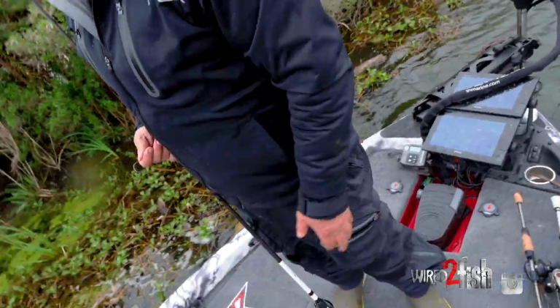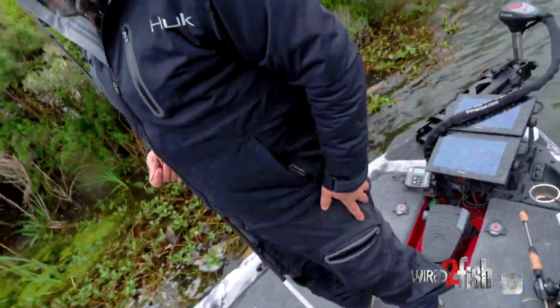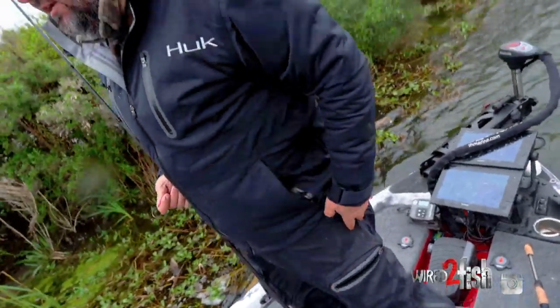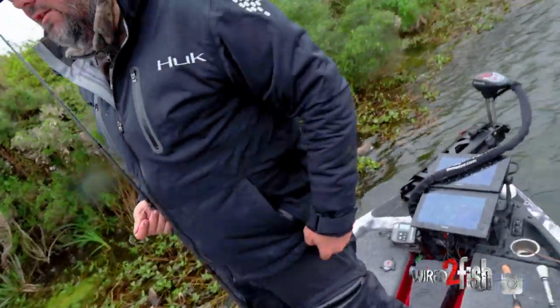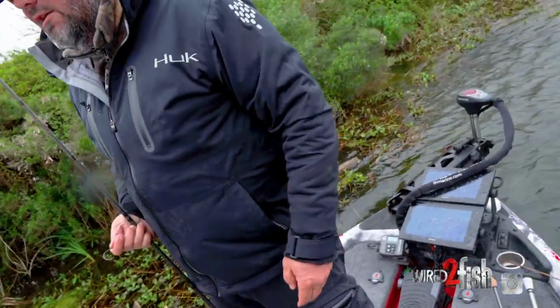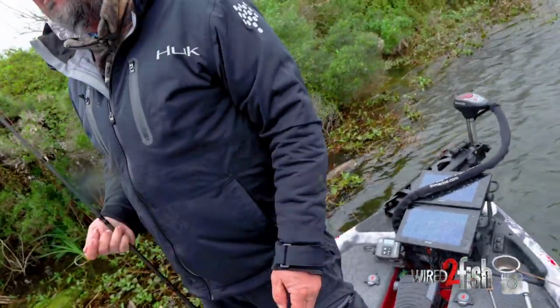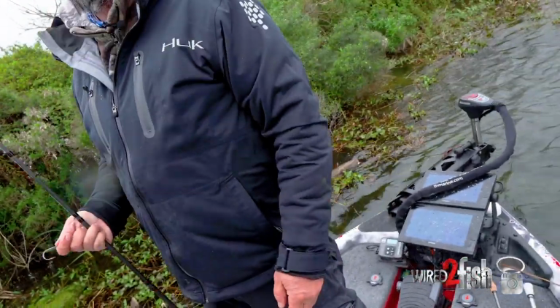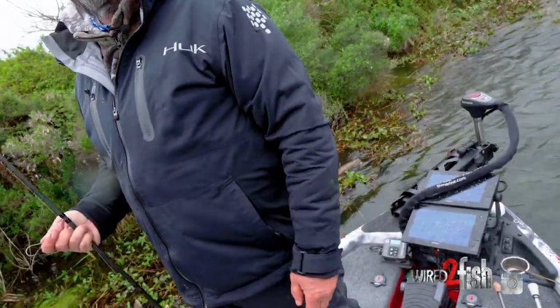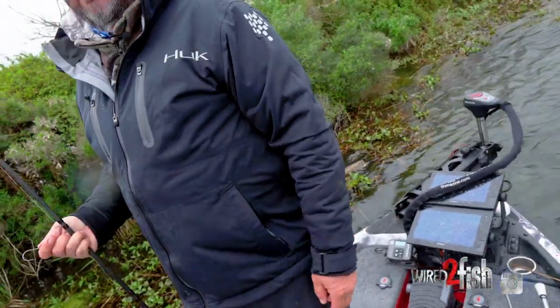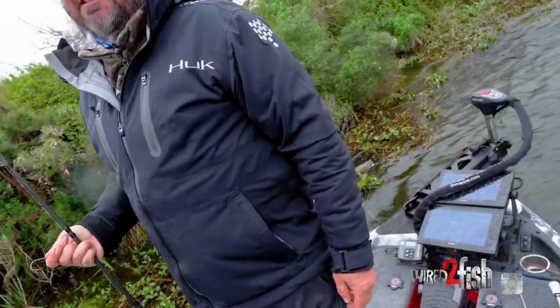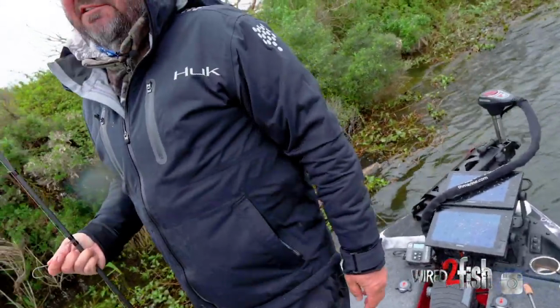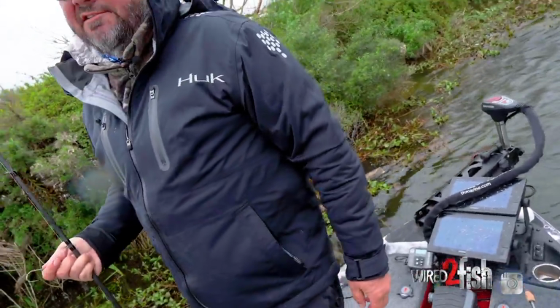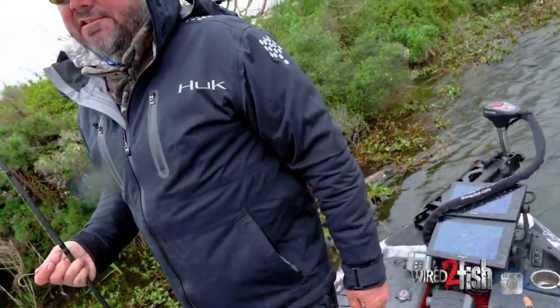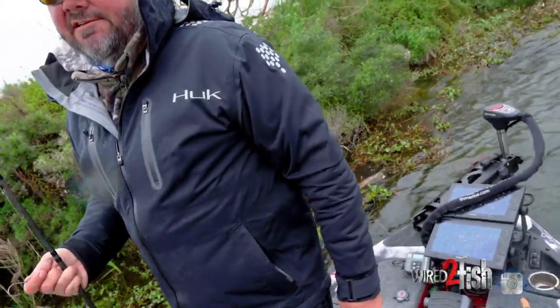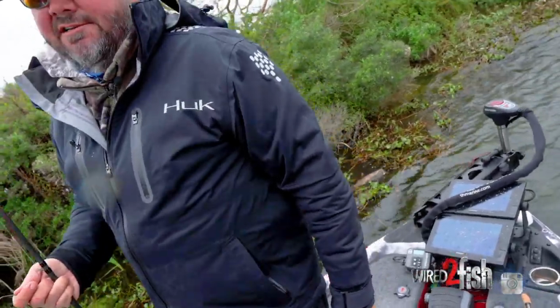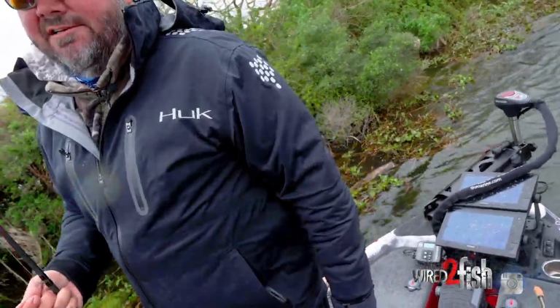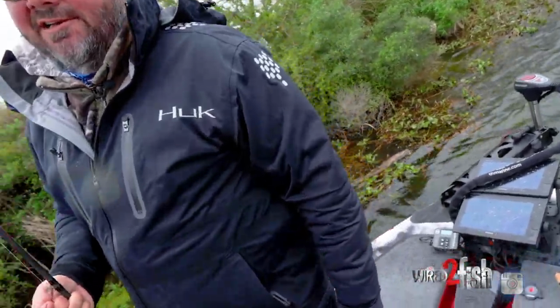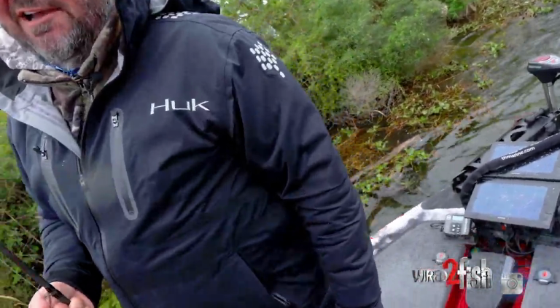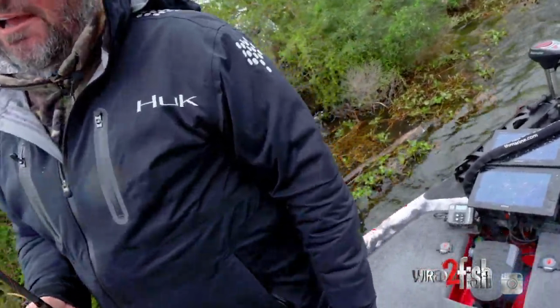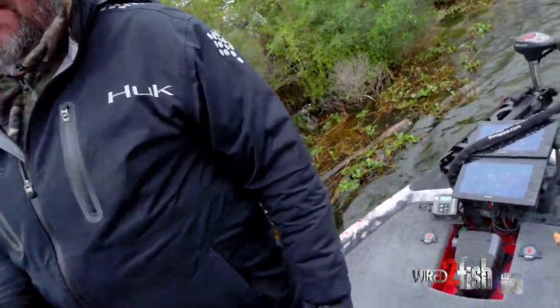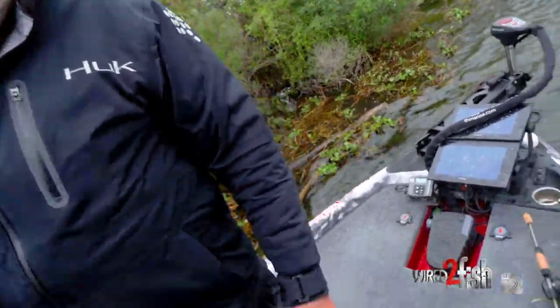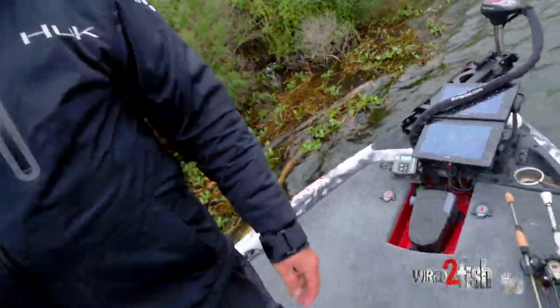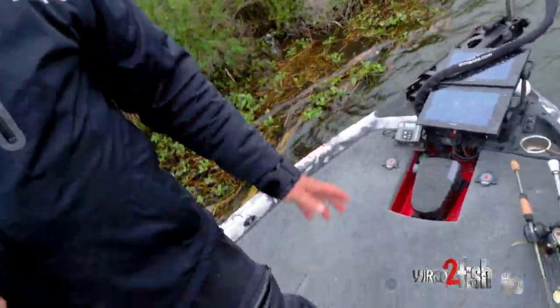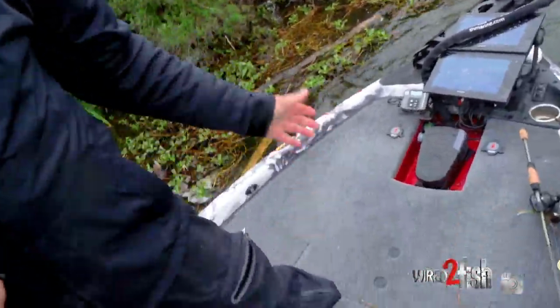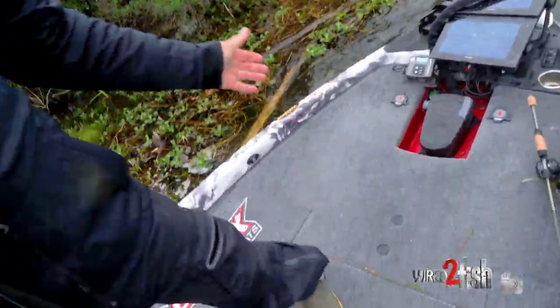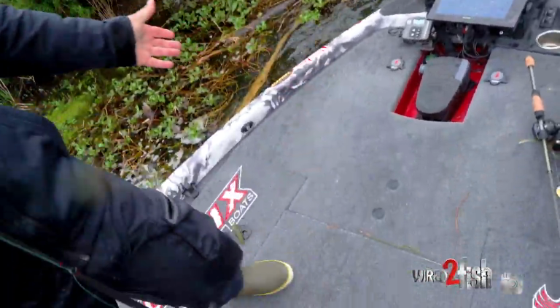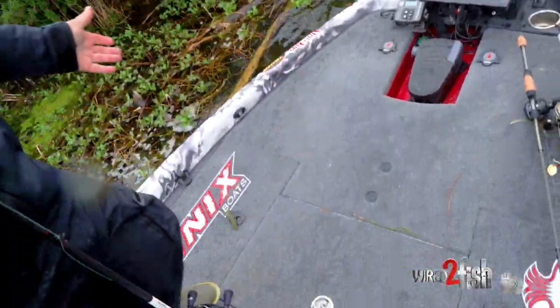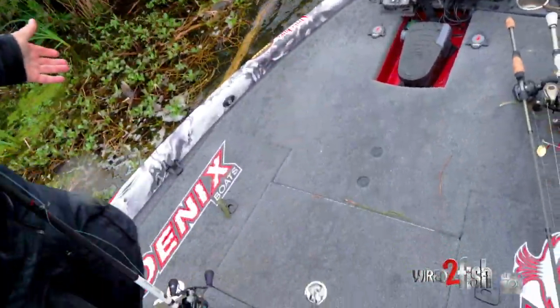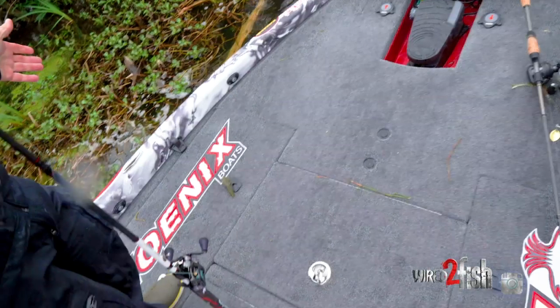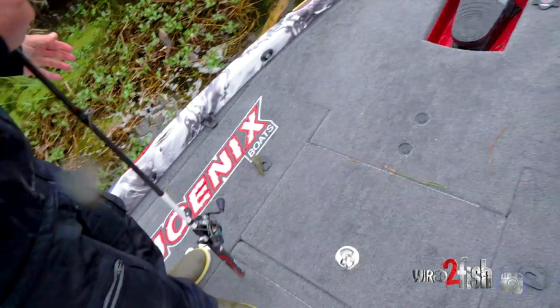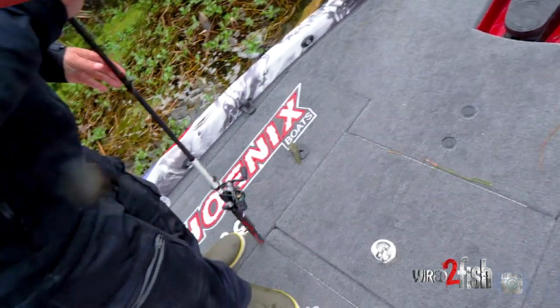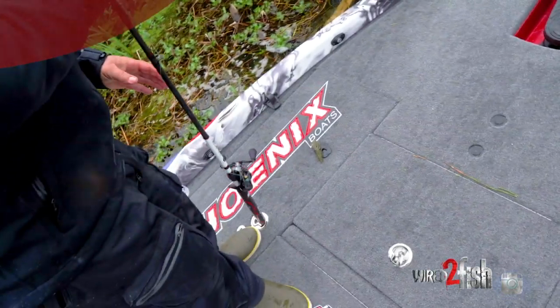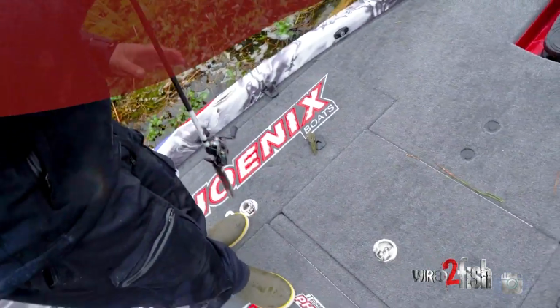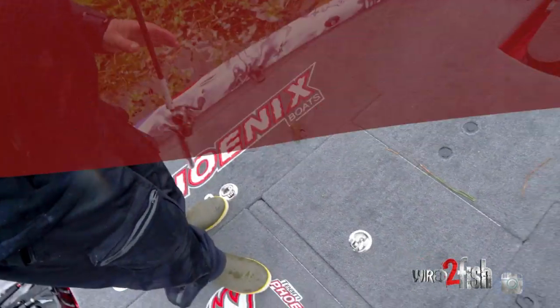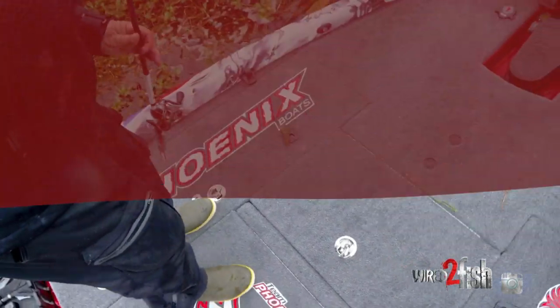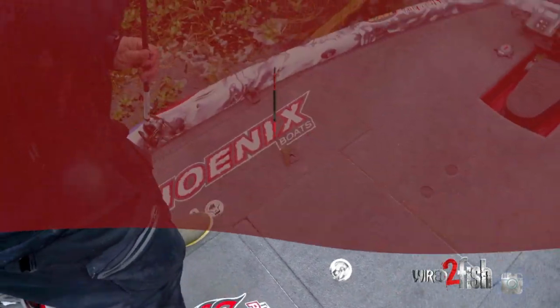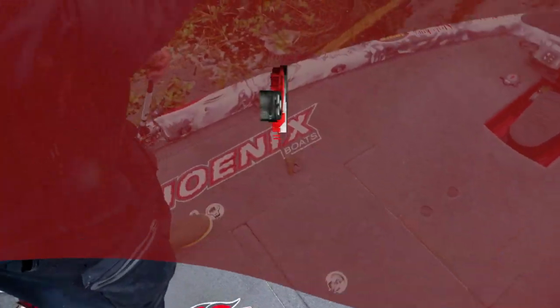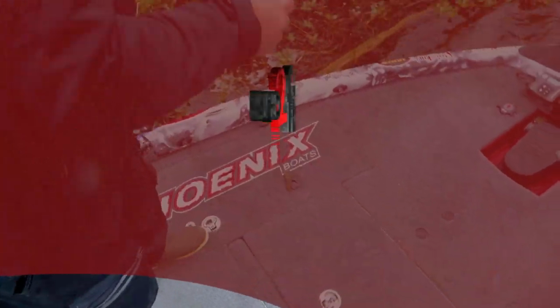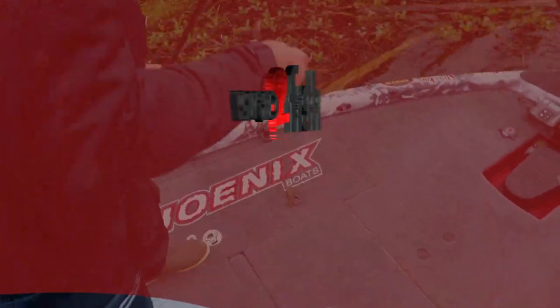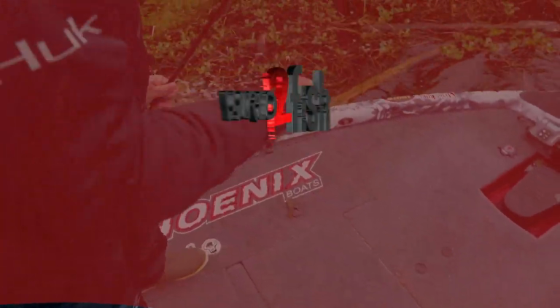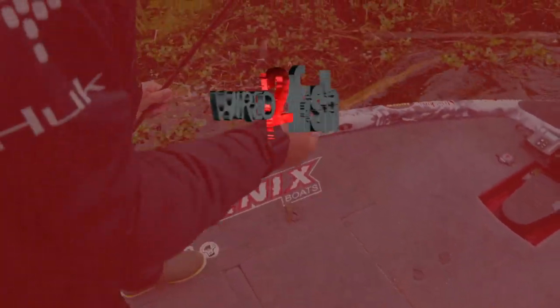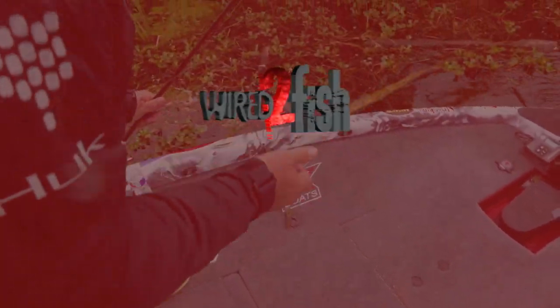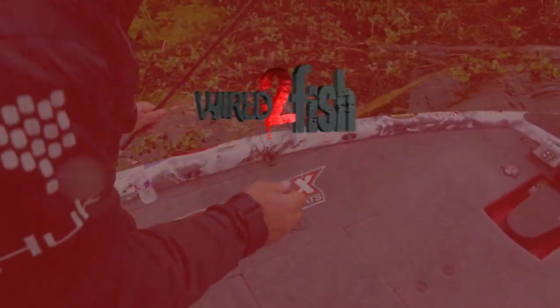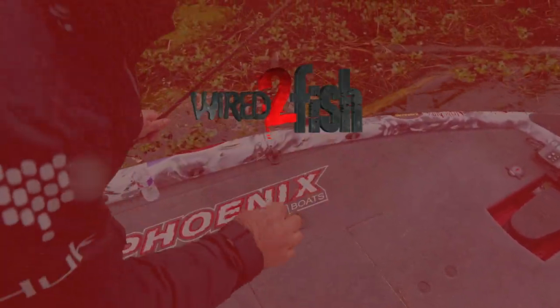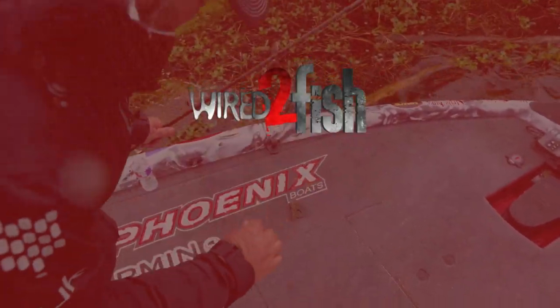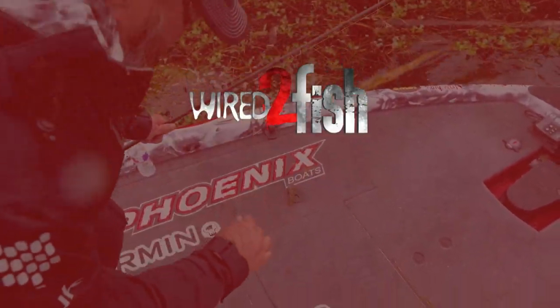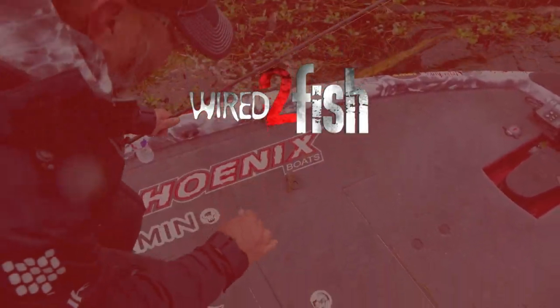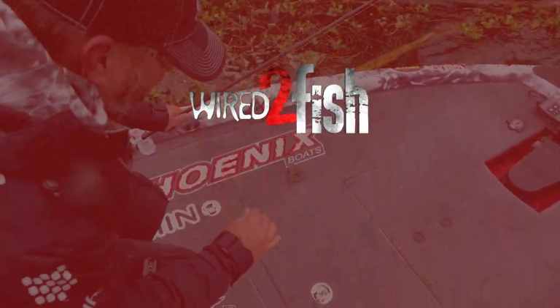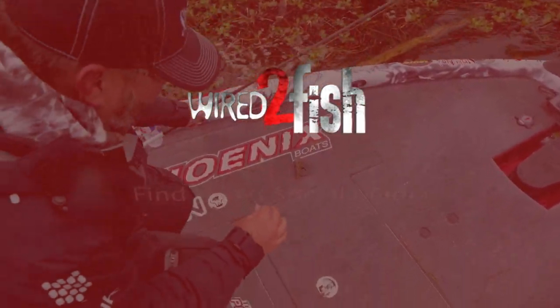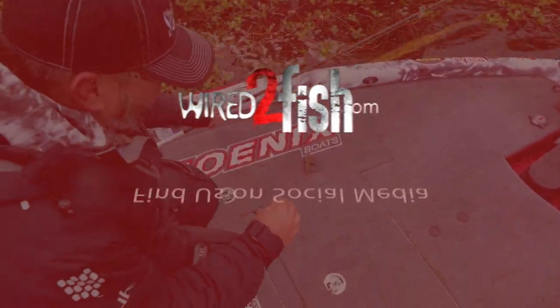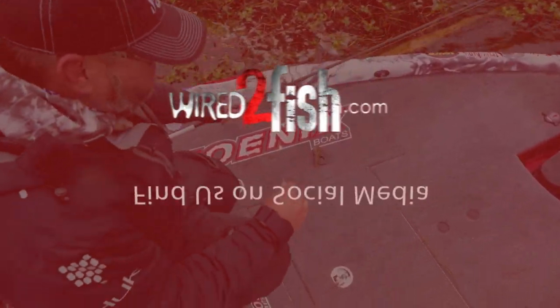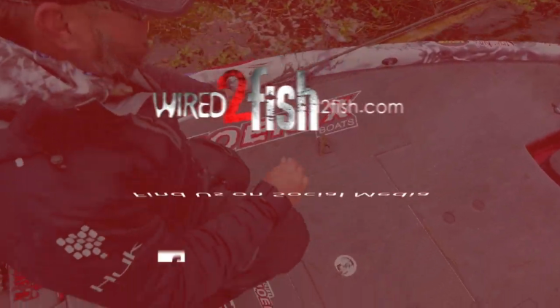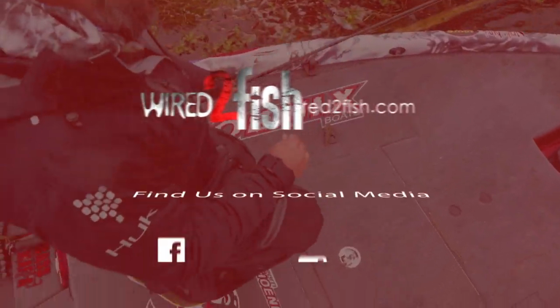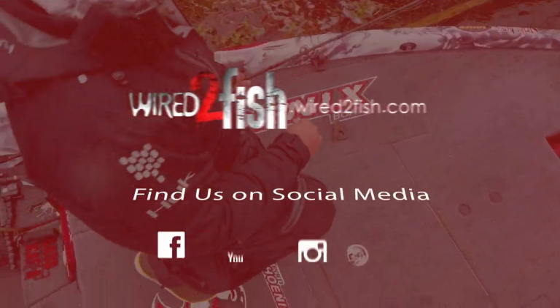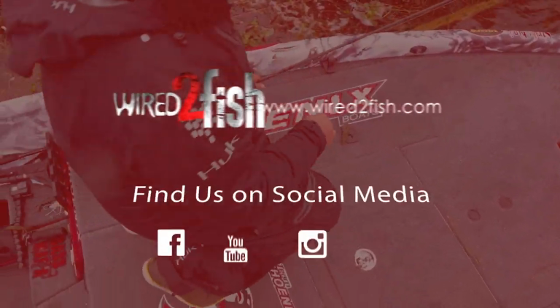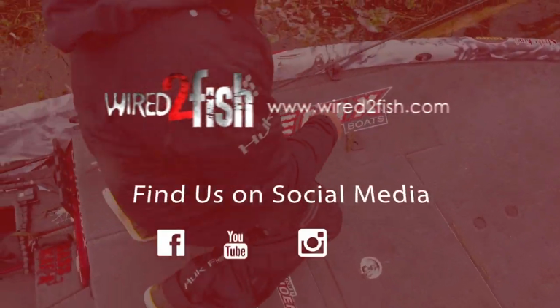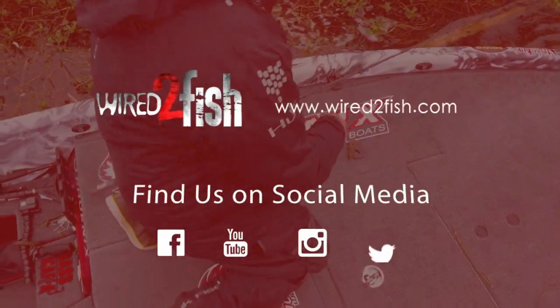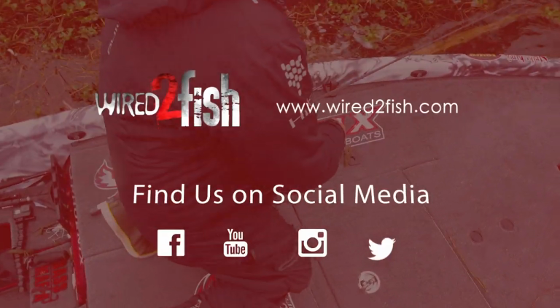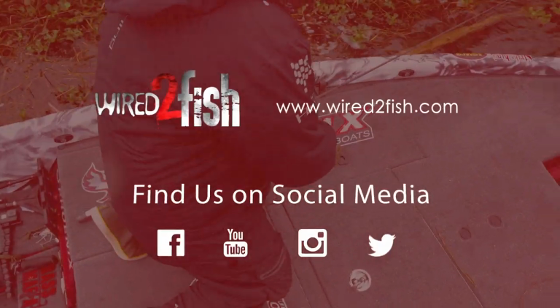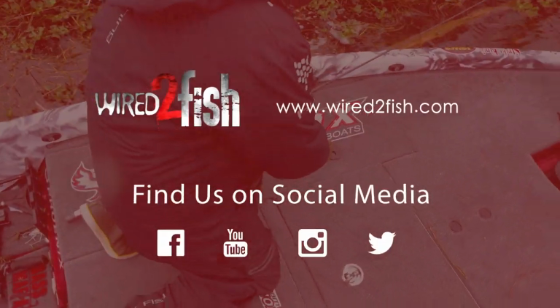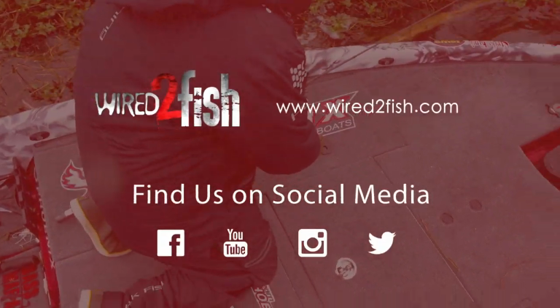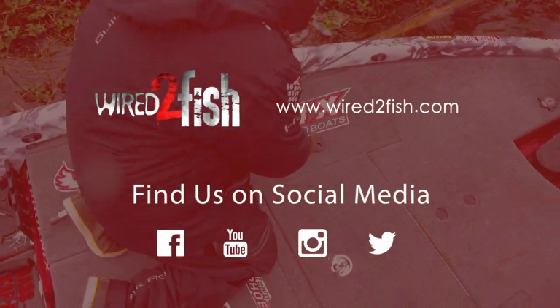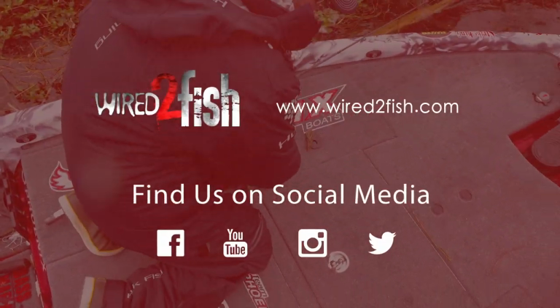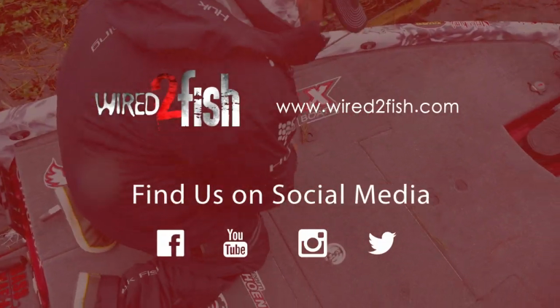I love to set the hook. Like I could just do that all day. I don't have to cast or anything — just let me swing.